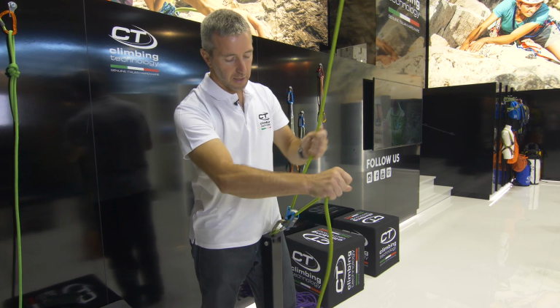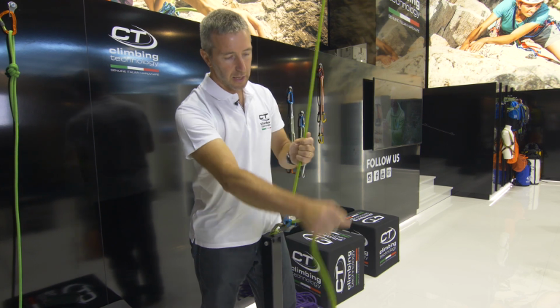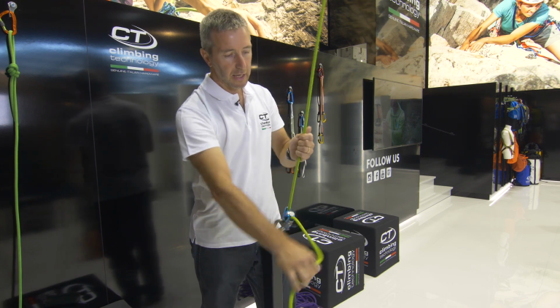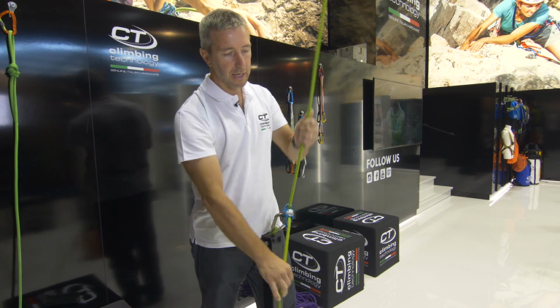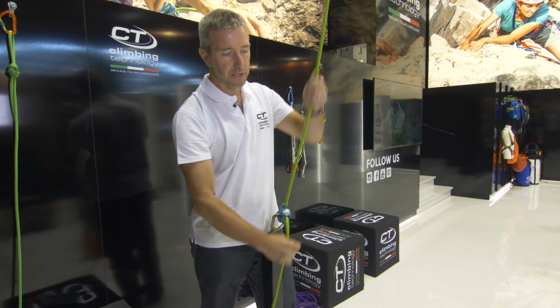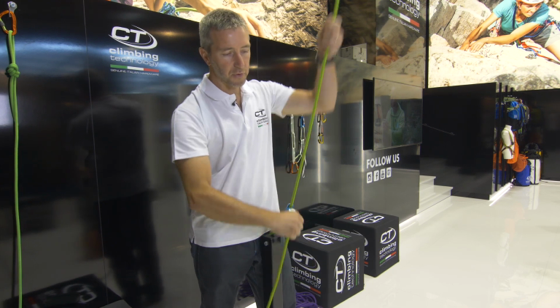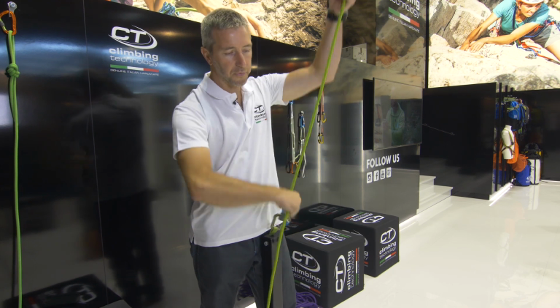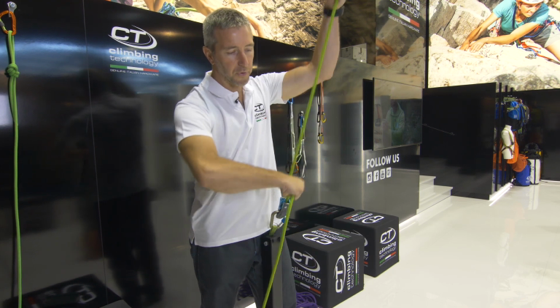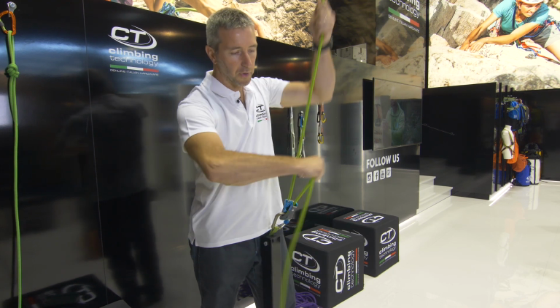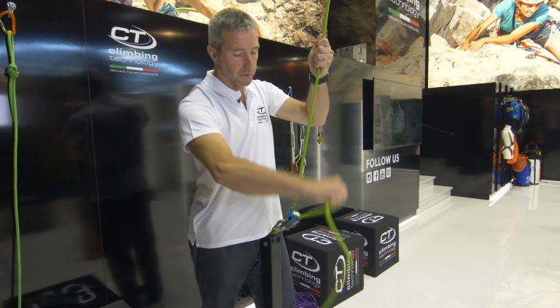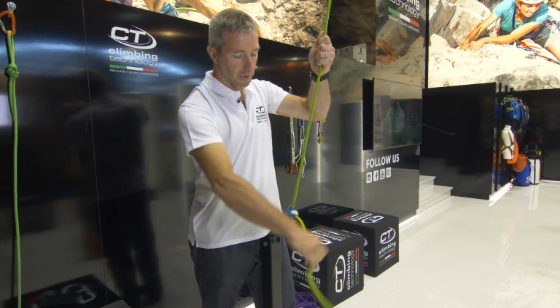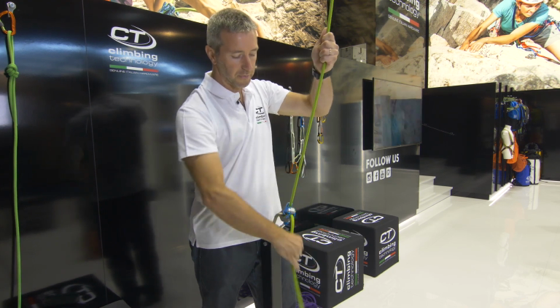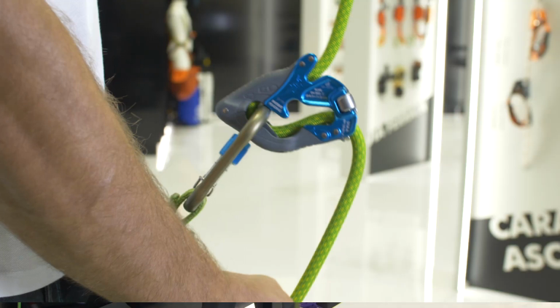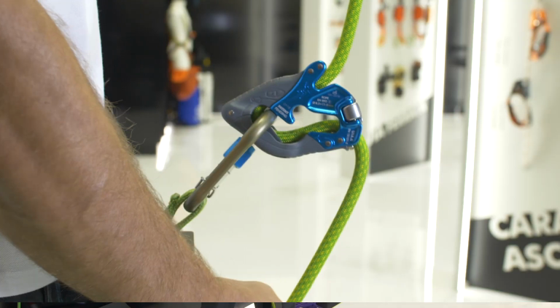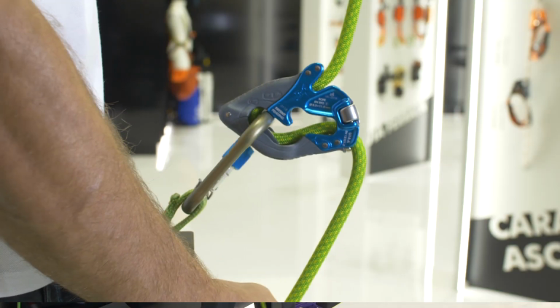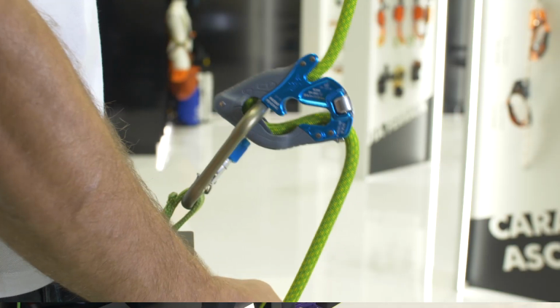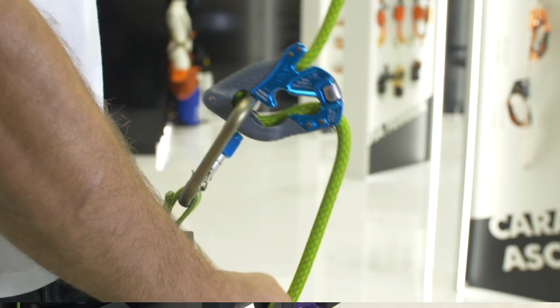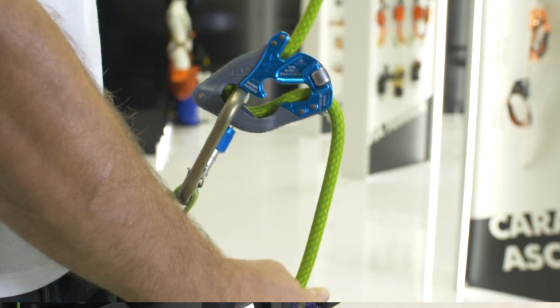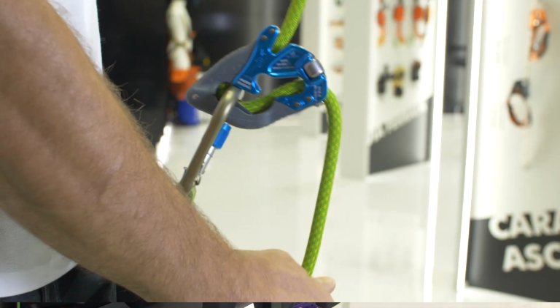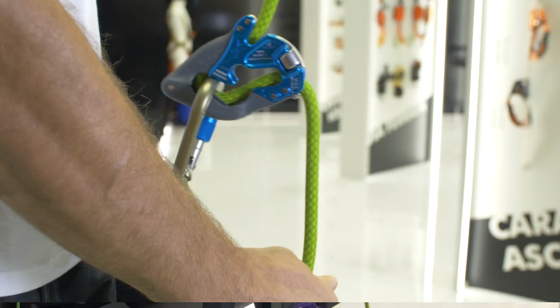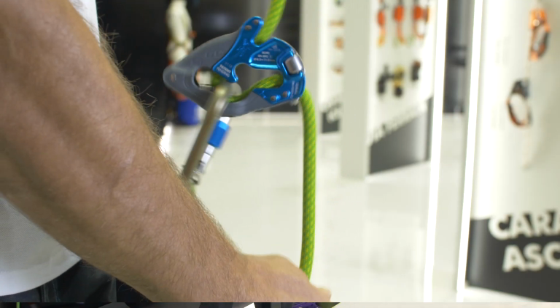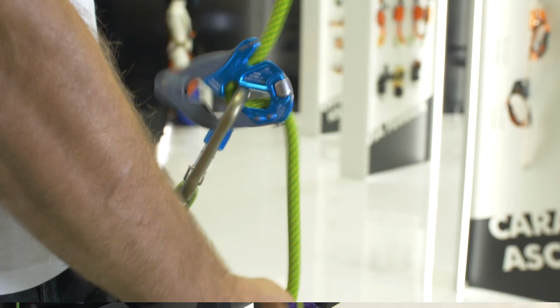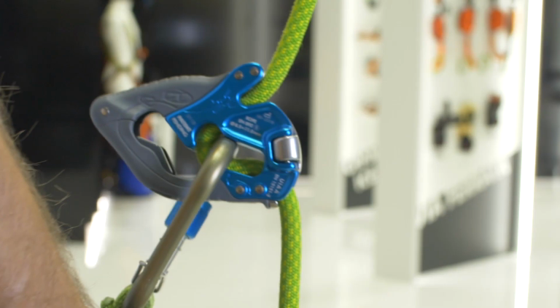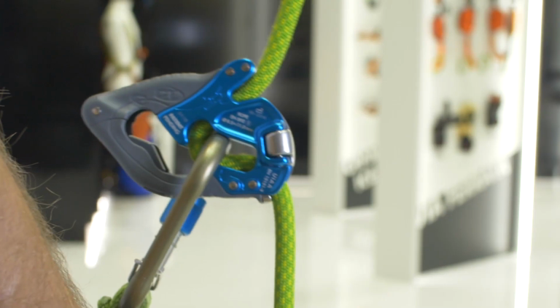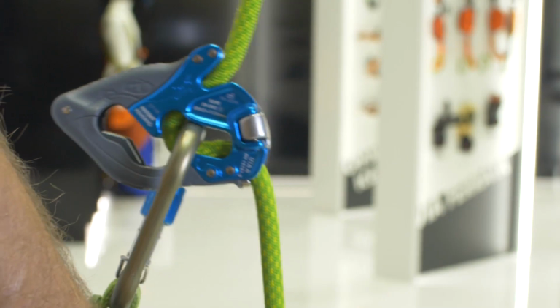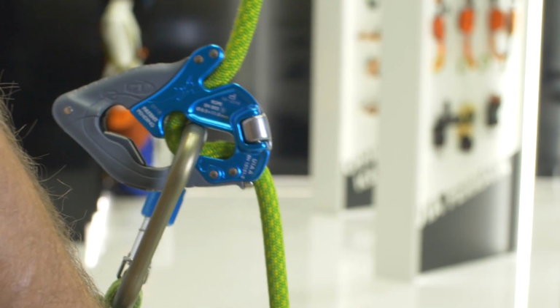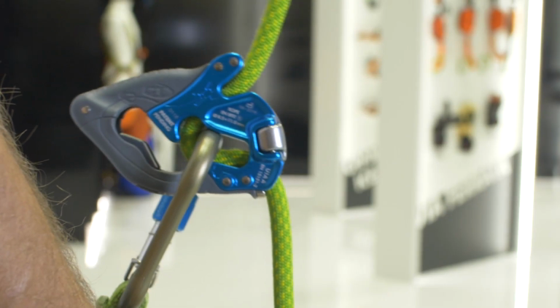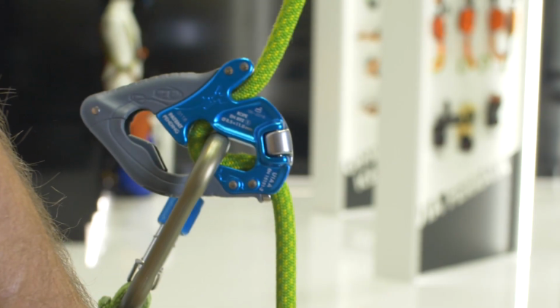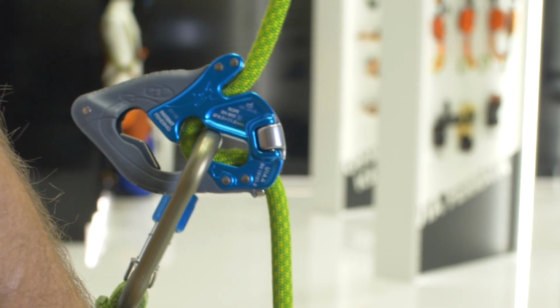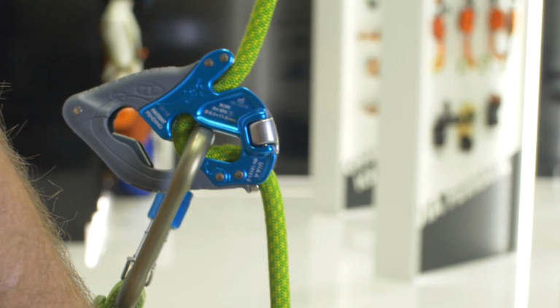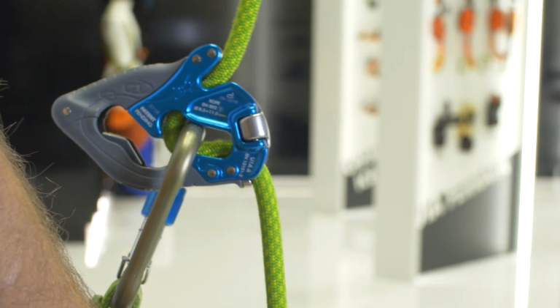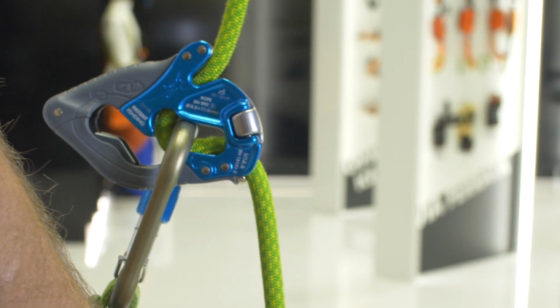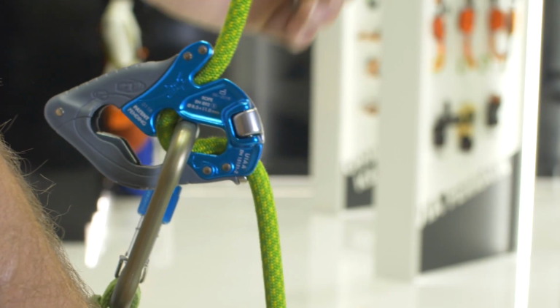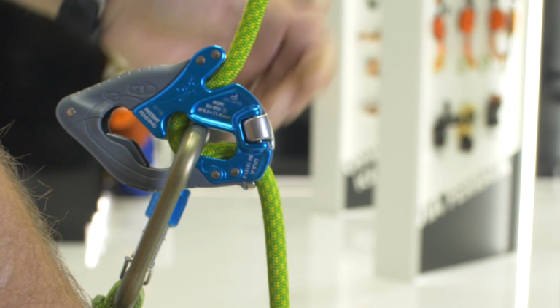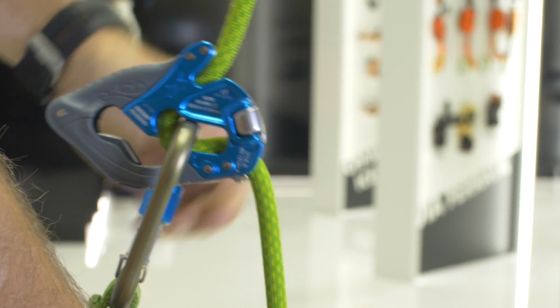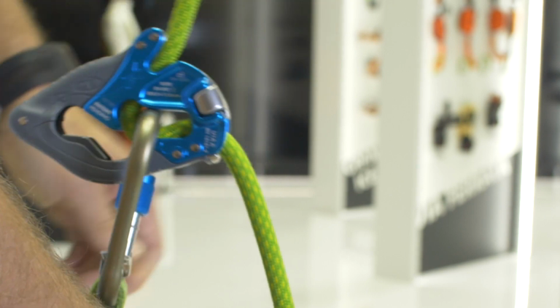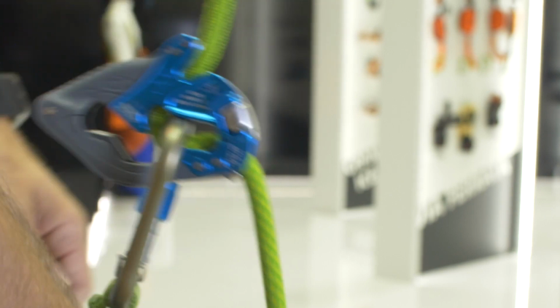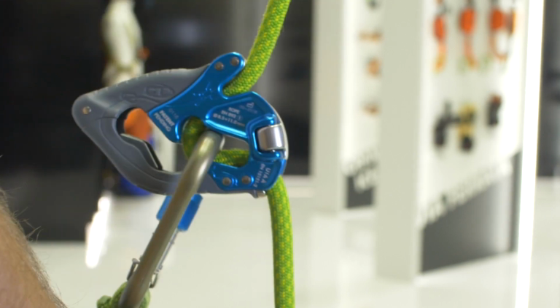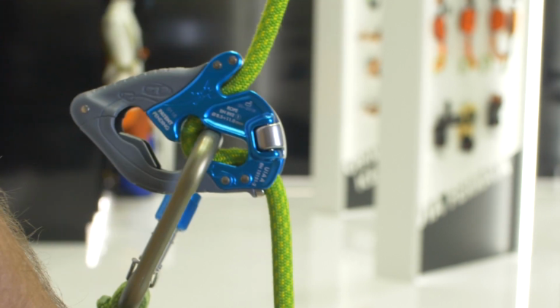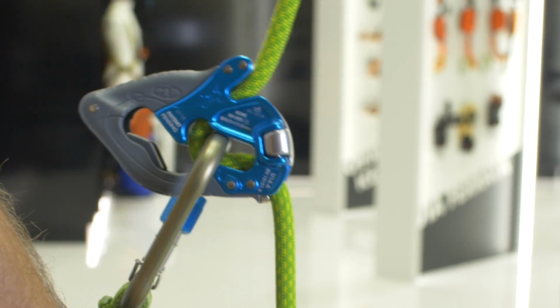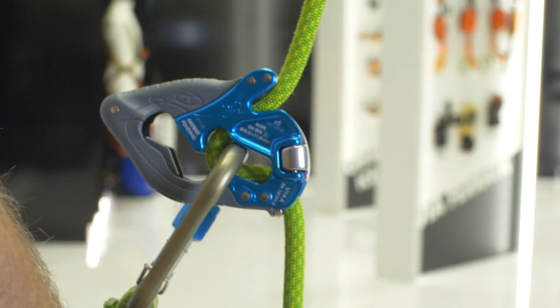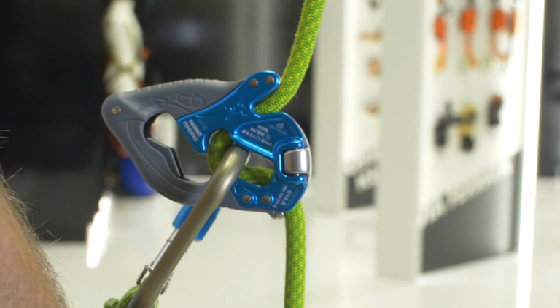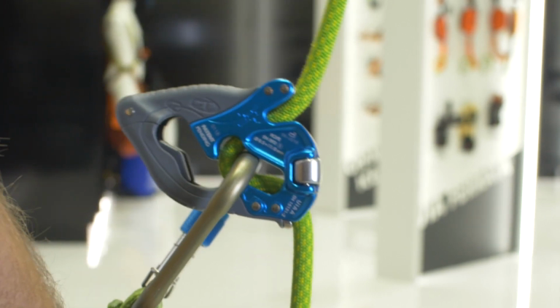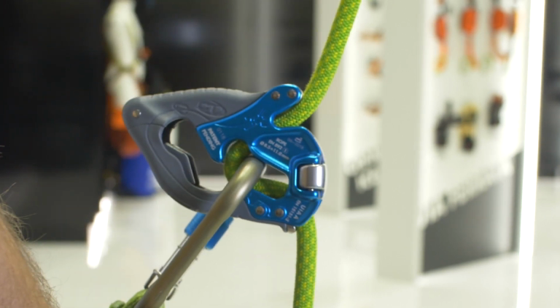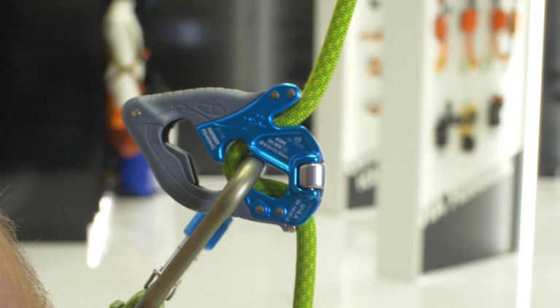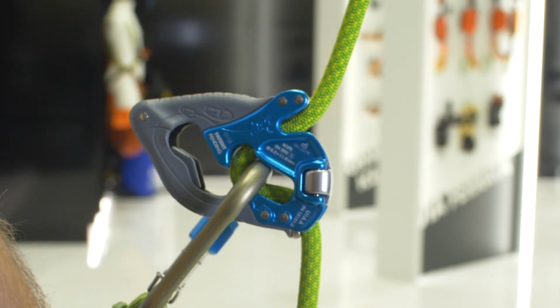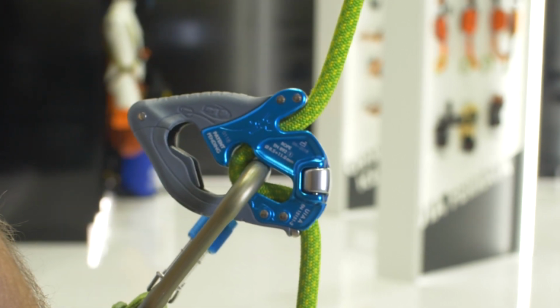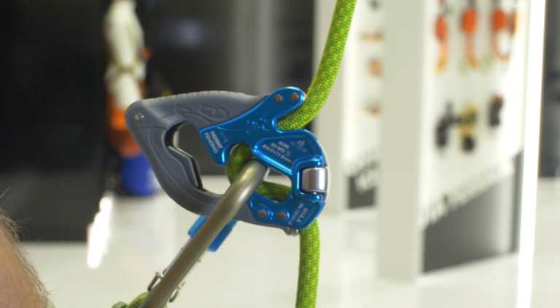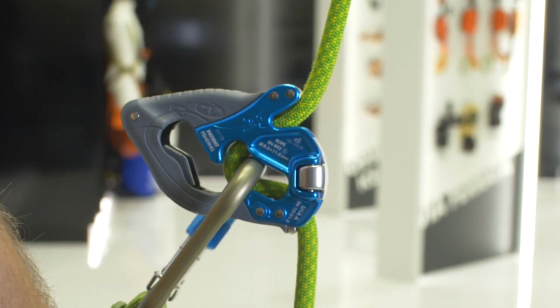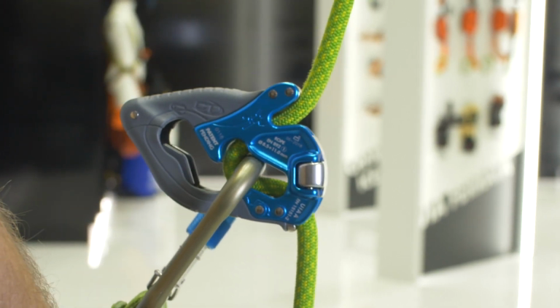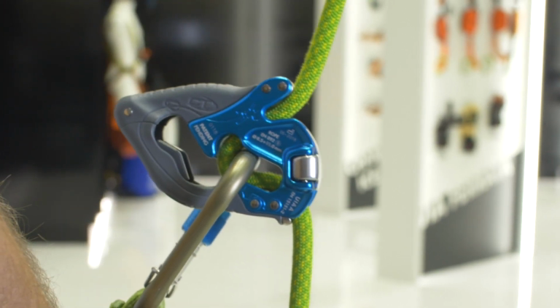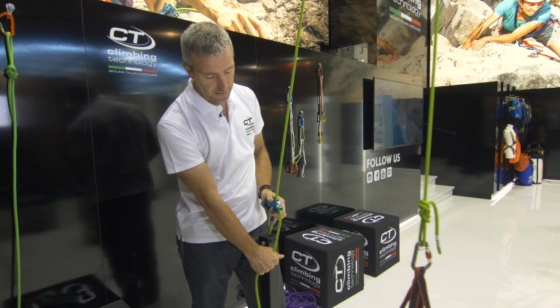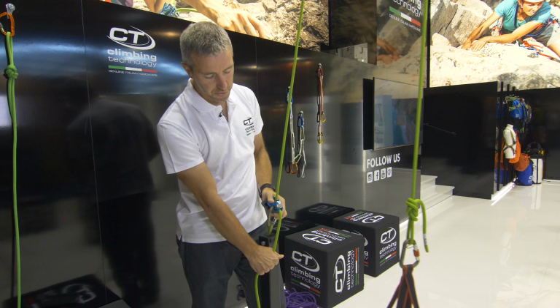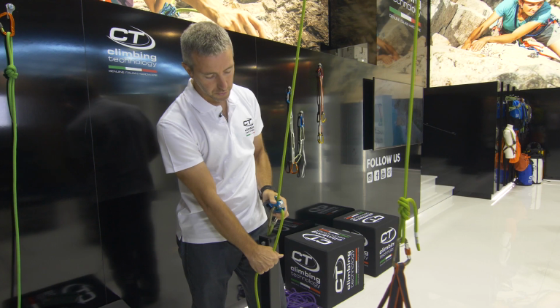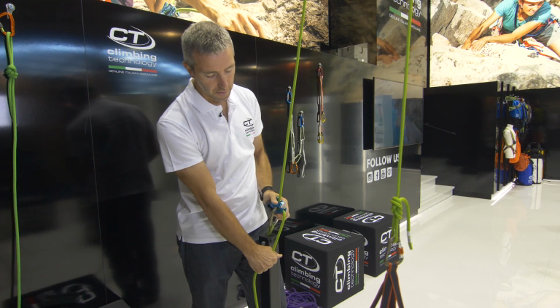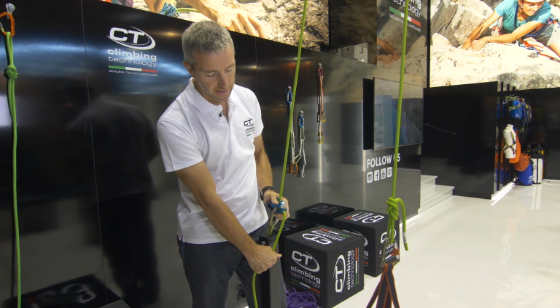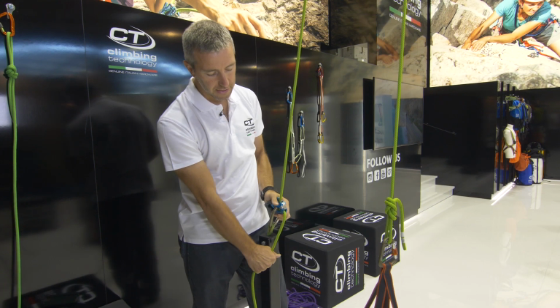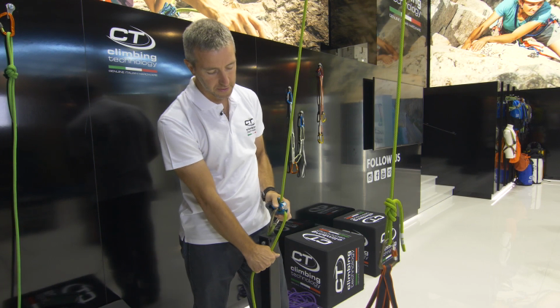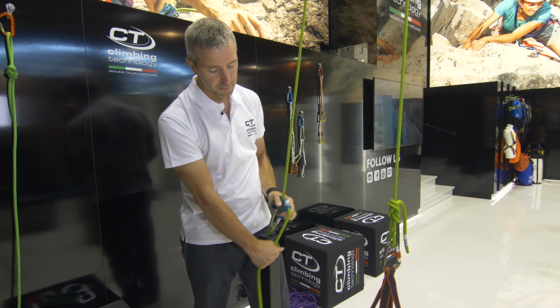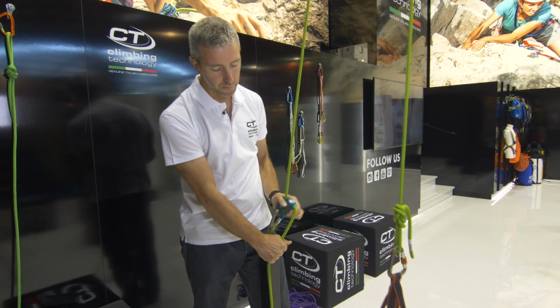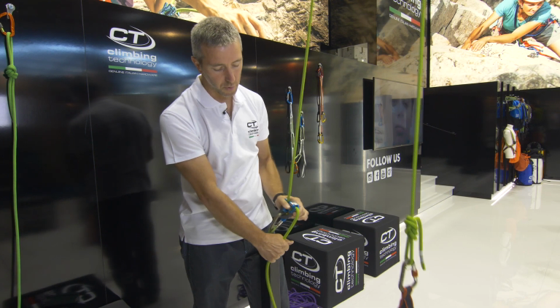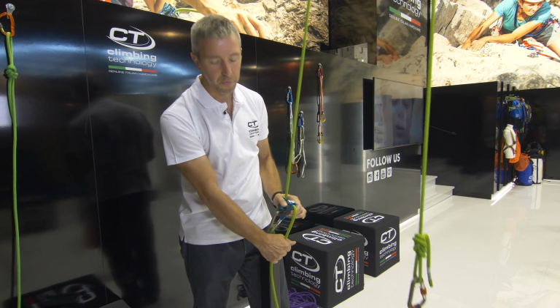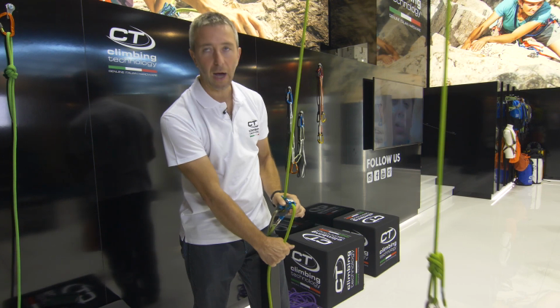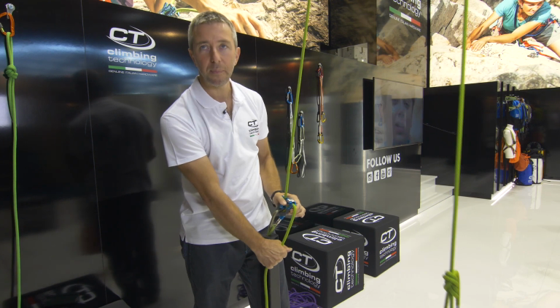In case of fall of the climber, the ClickUp will catch the rope, and to release, move up.